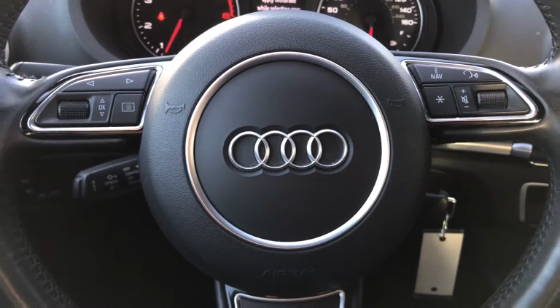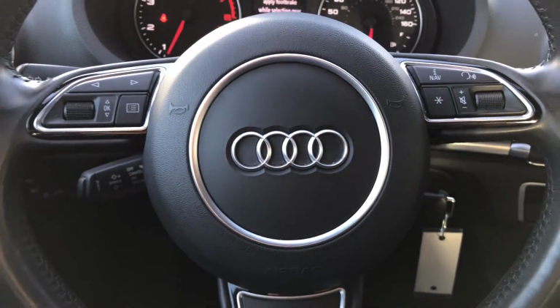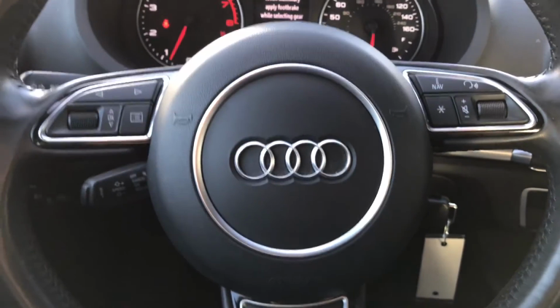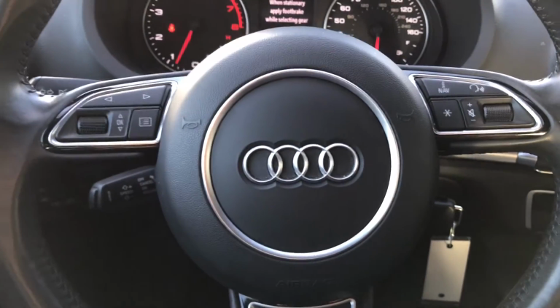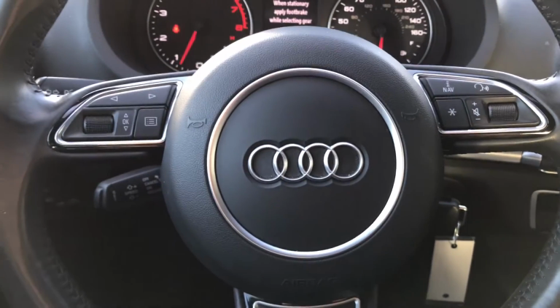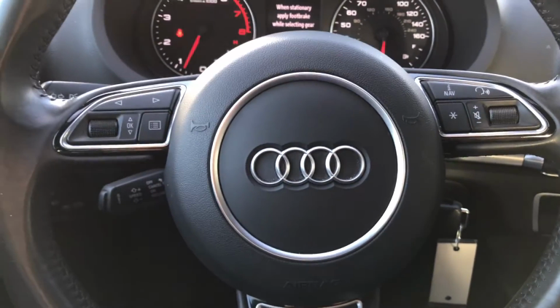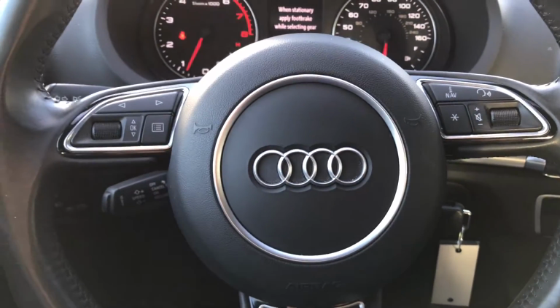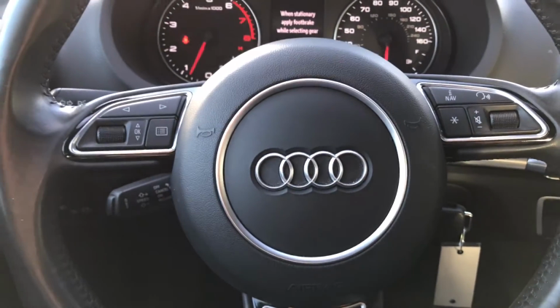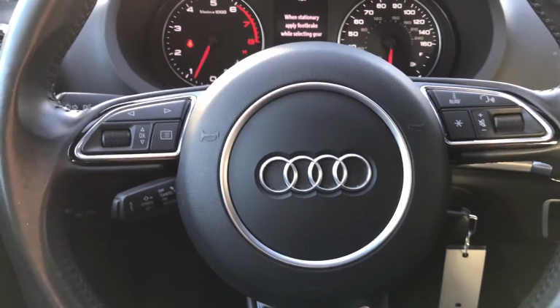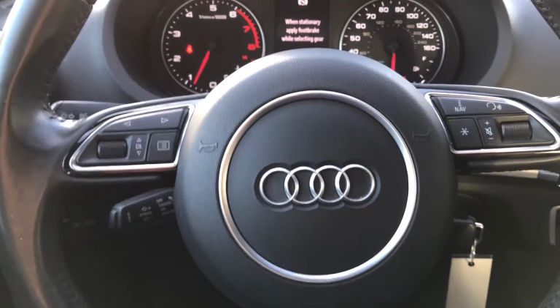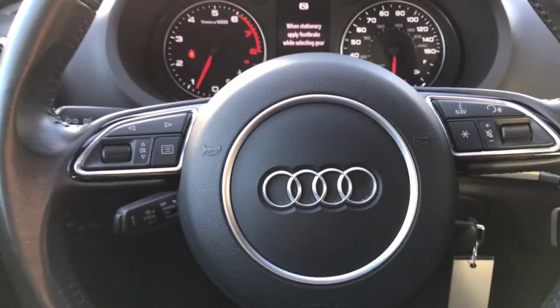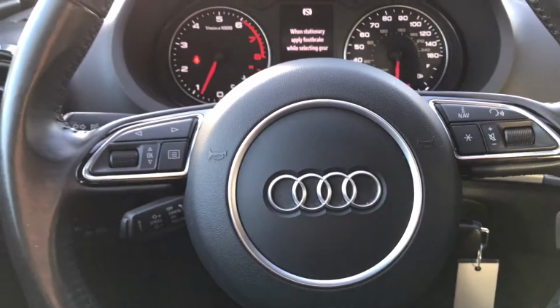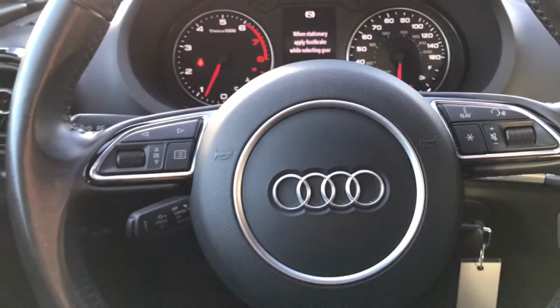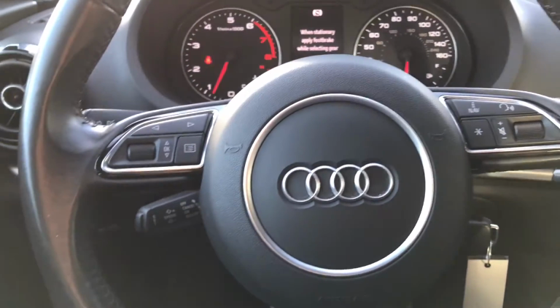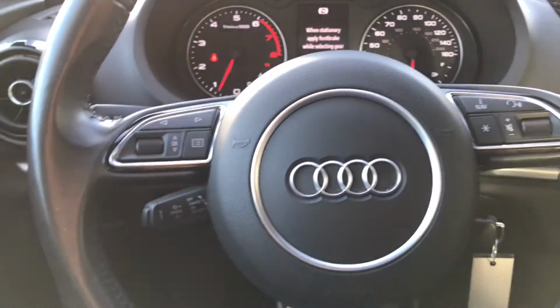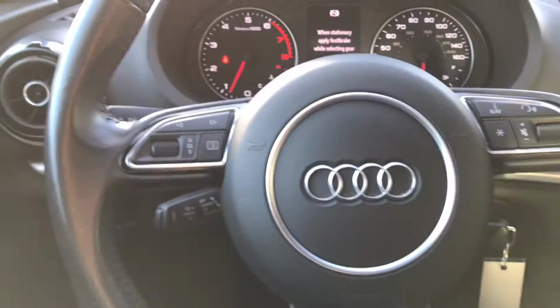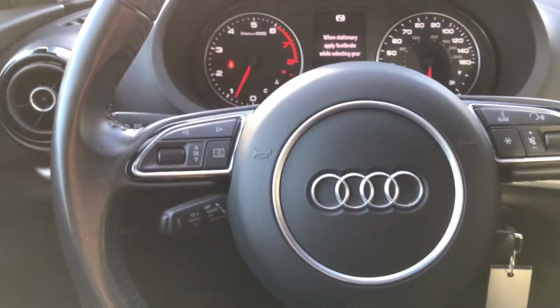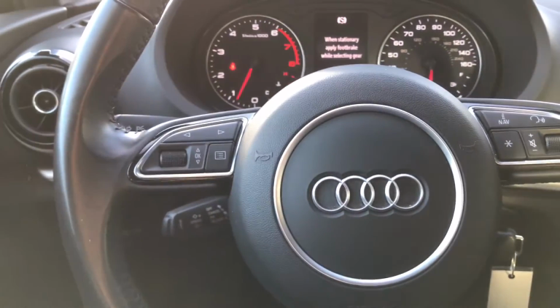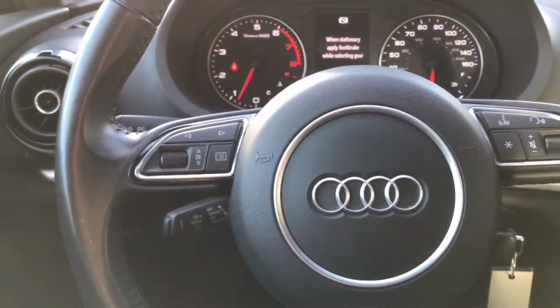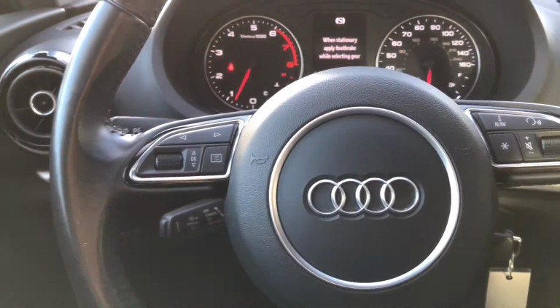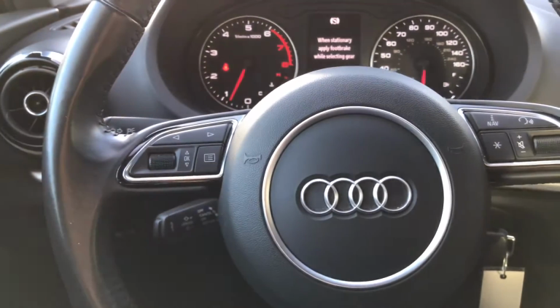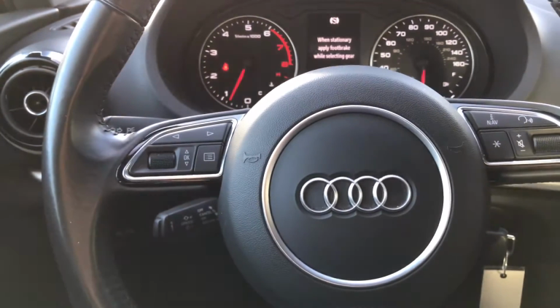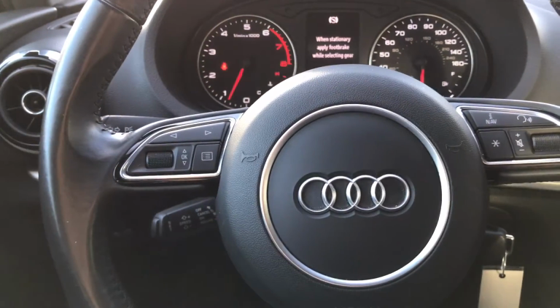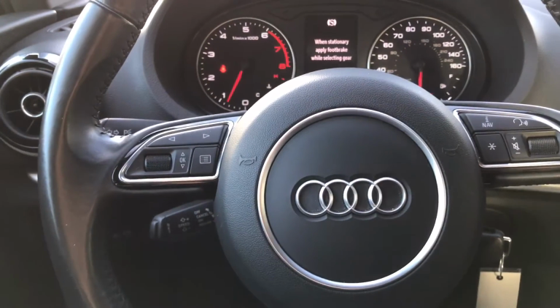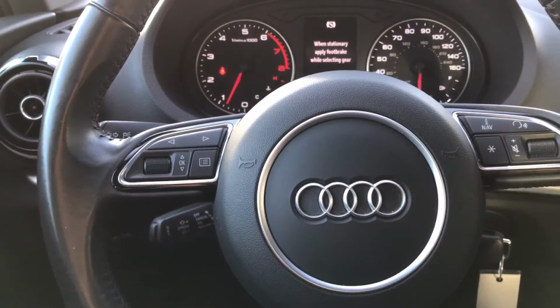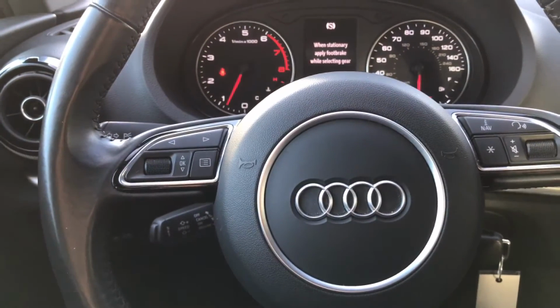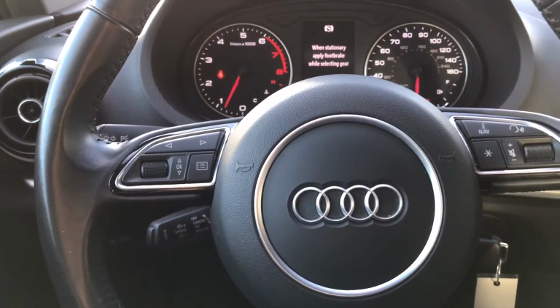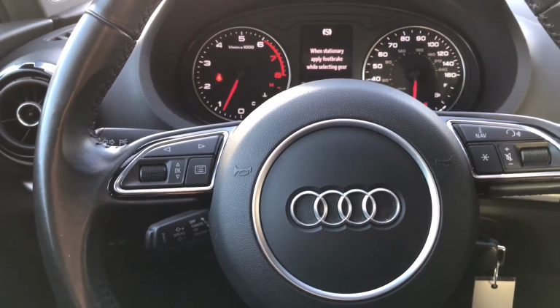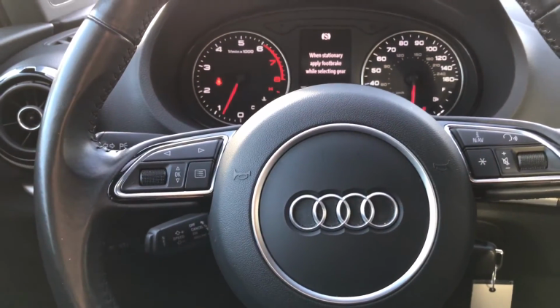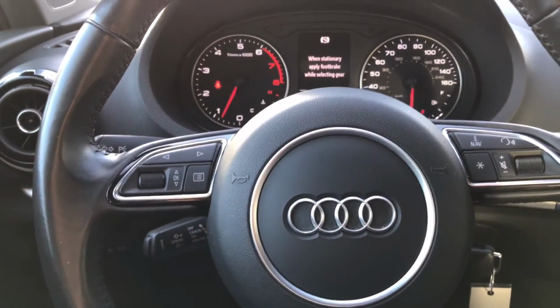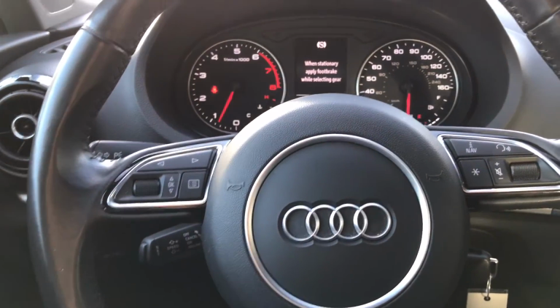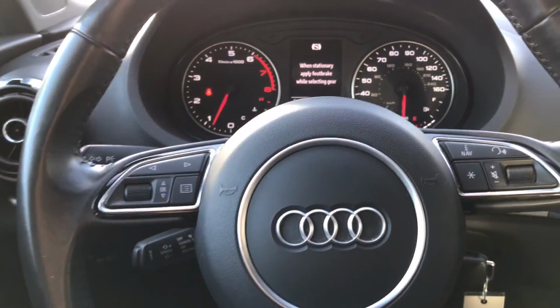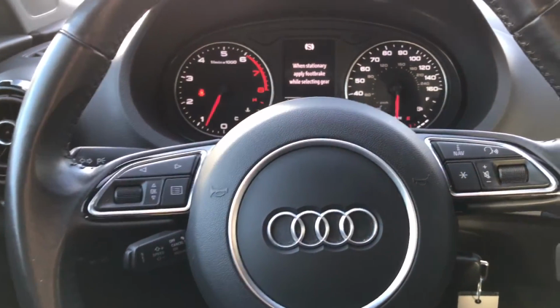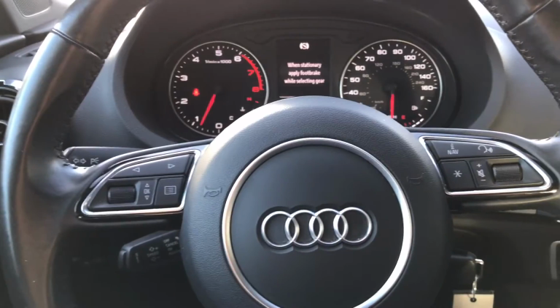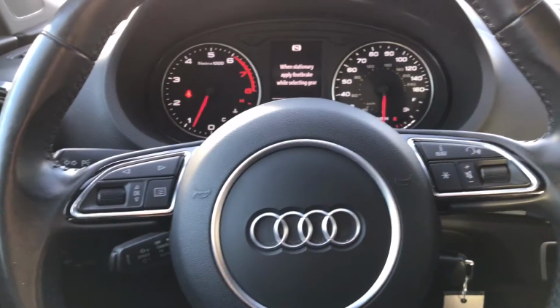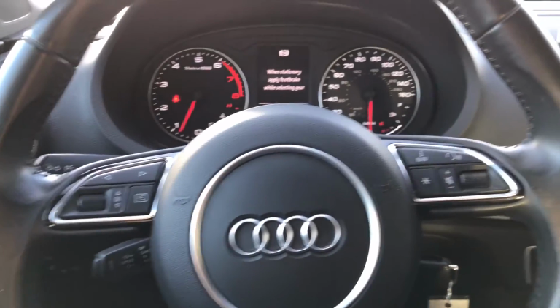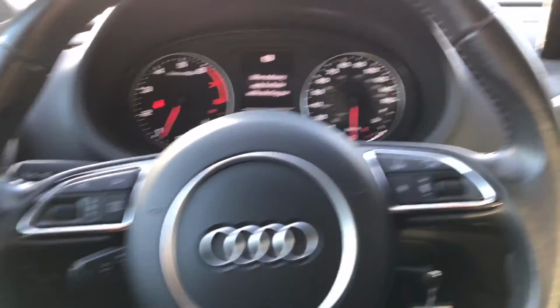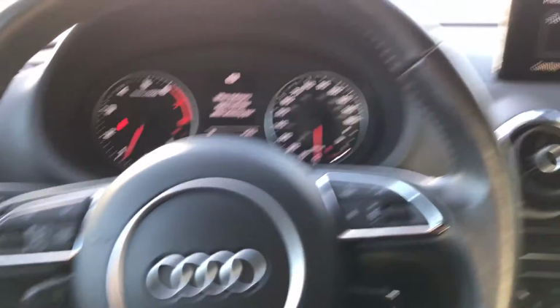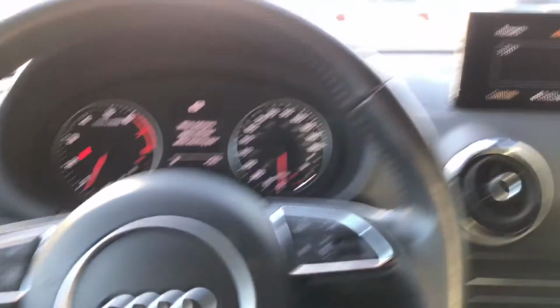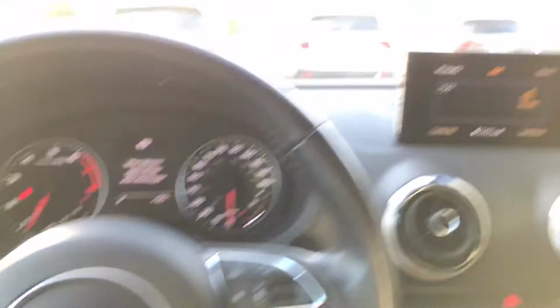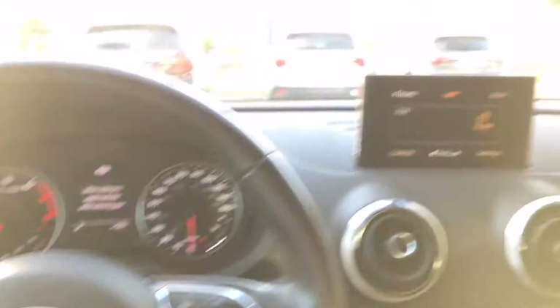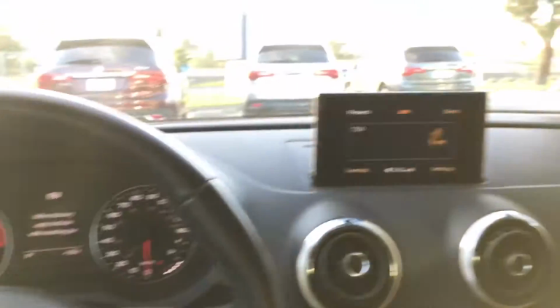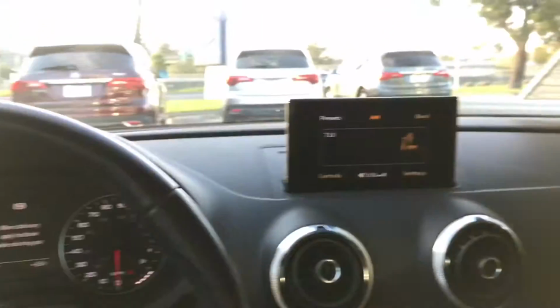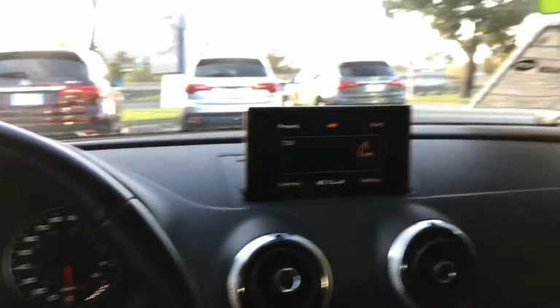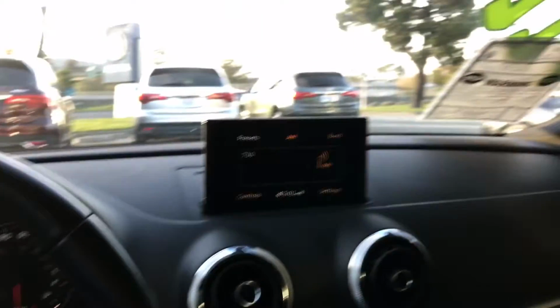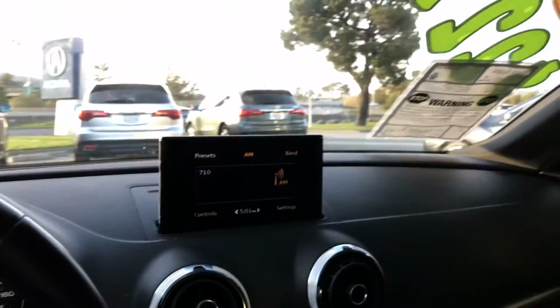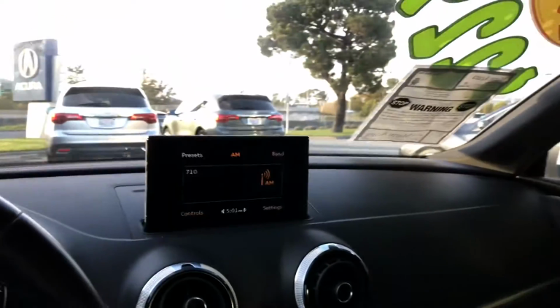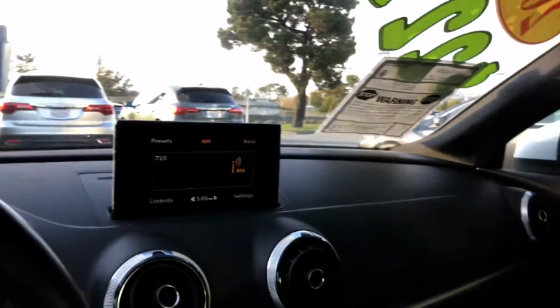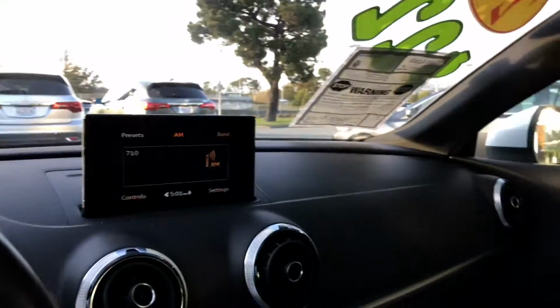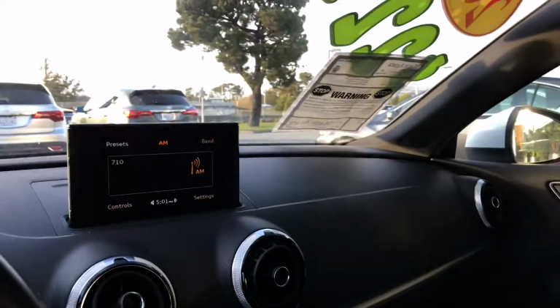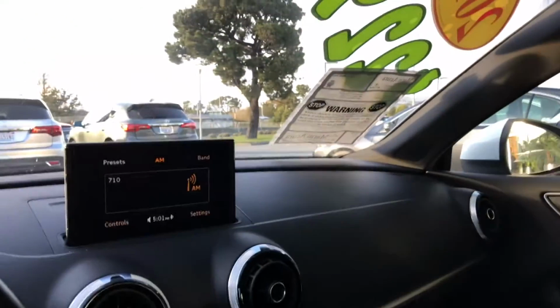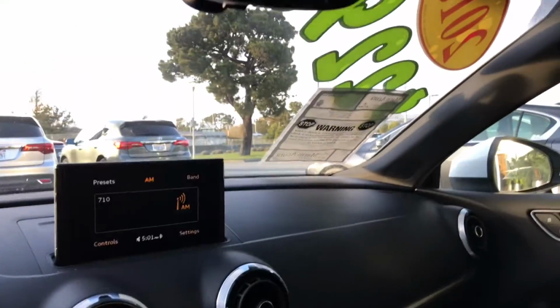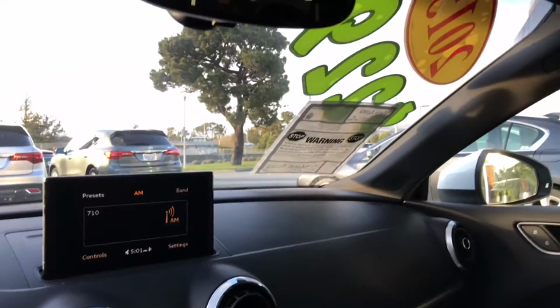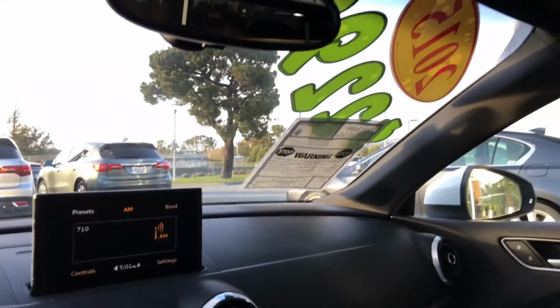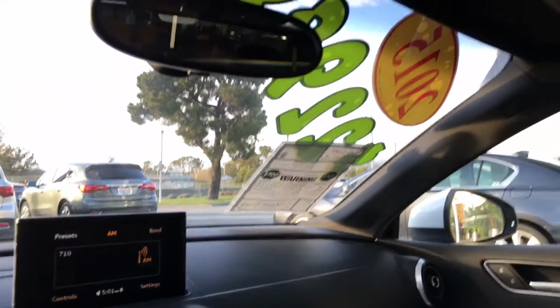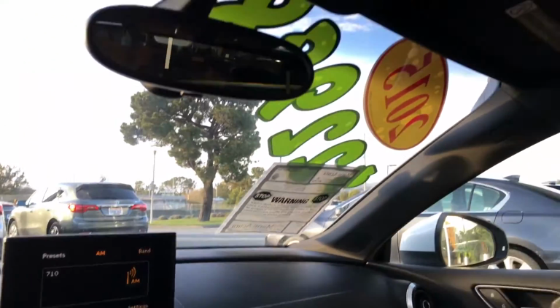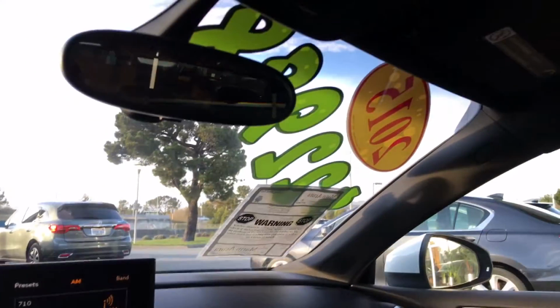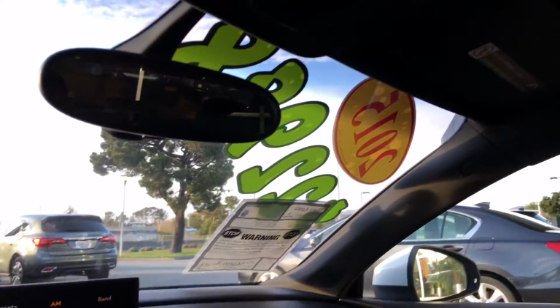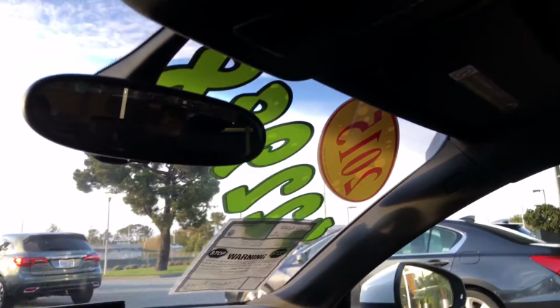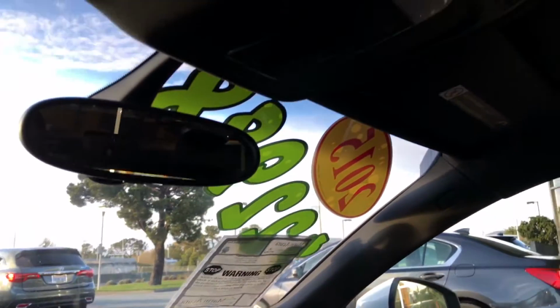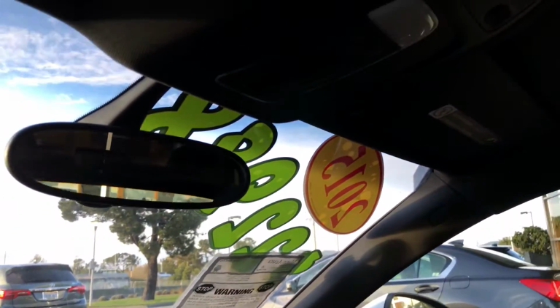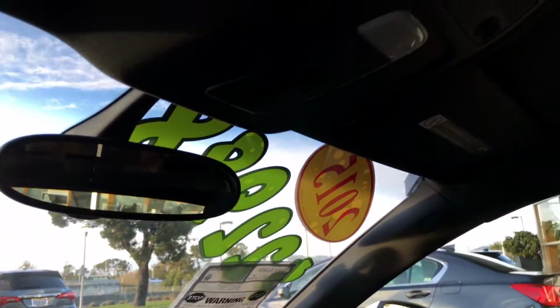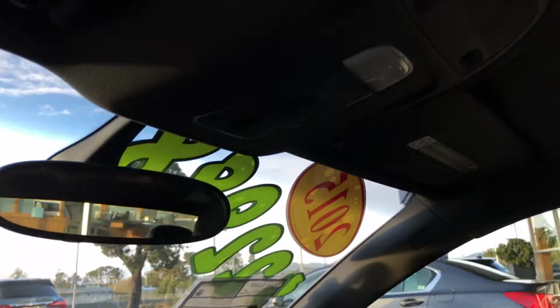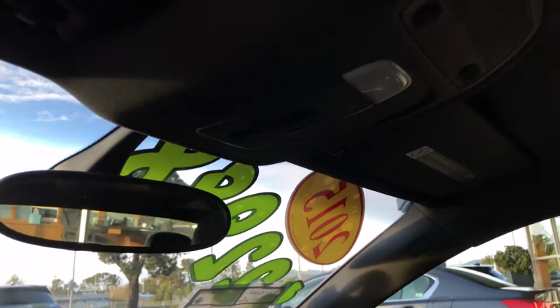I love the large sunroof in any vehicle. Here I'm in an Audi A3 and I'm going to show you how to open it. I'm Daniel, your Marin Acura product specialist.